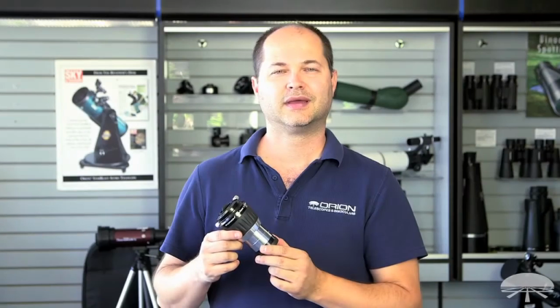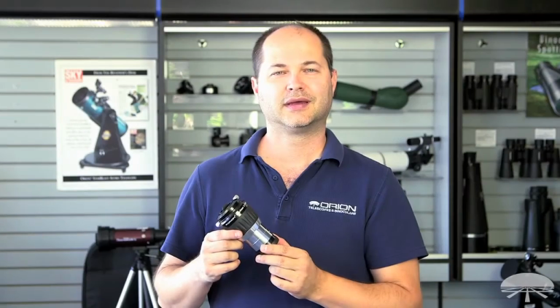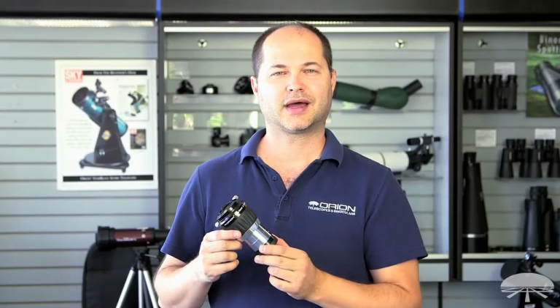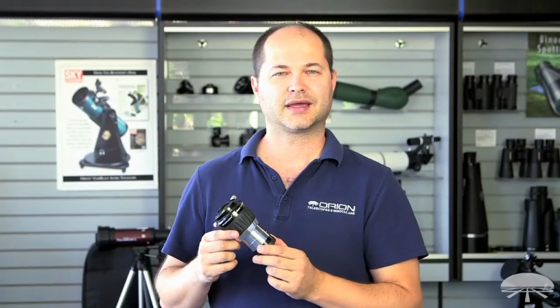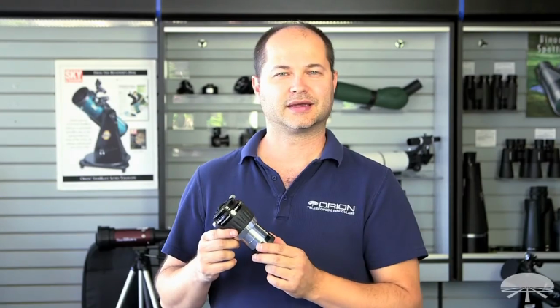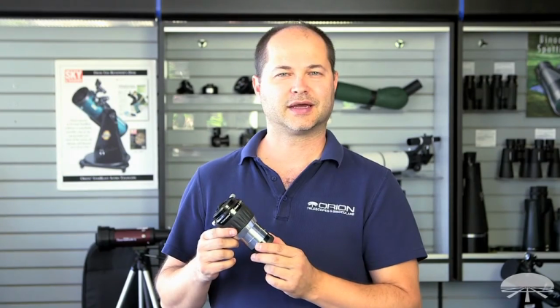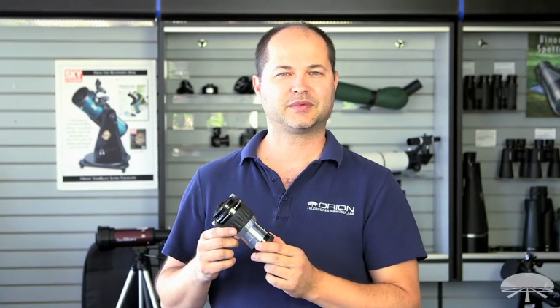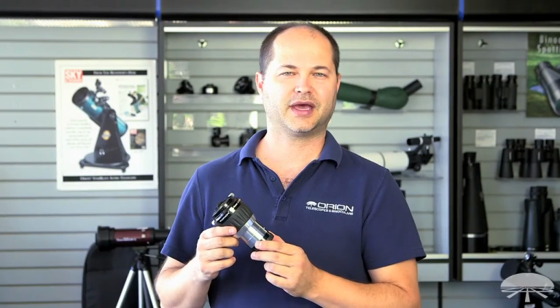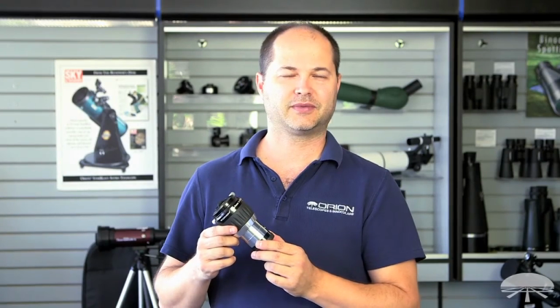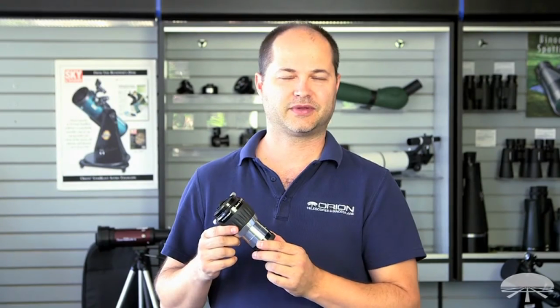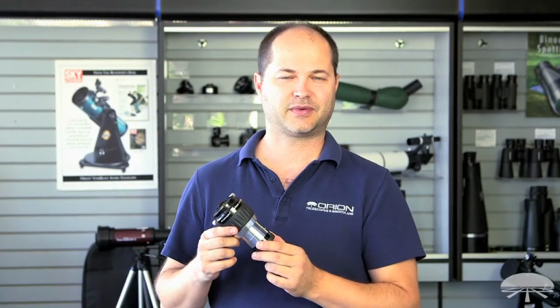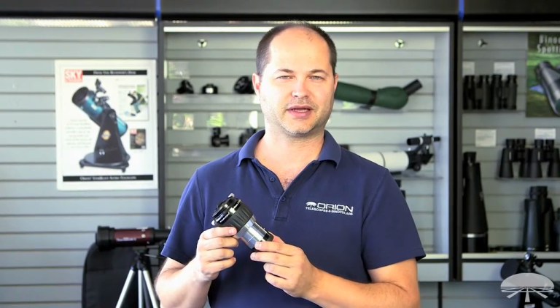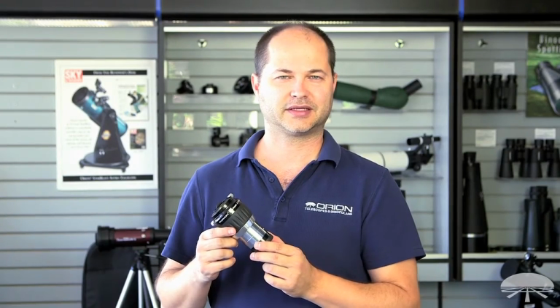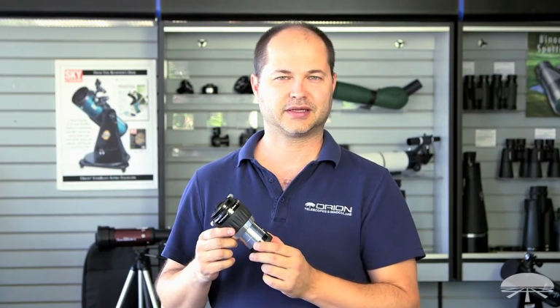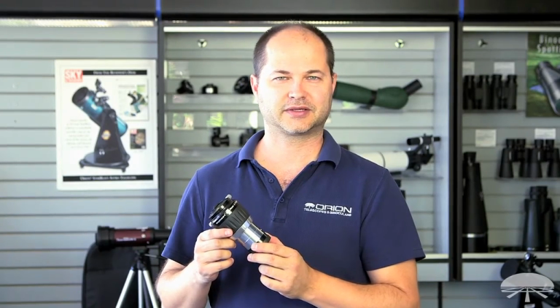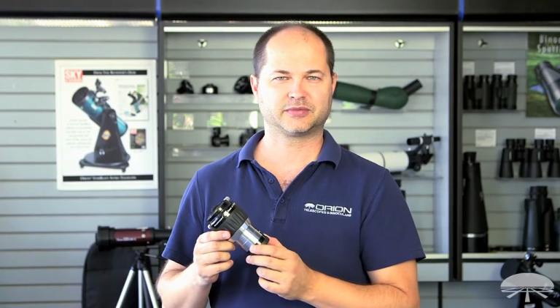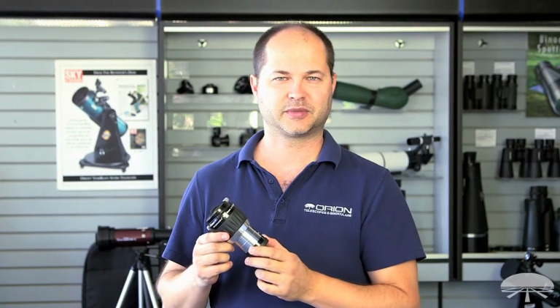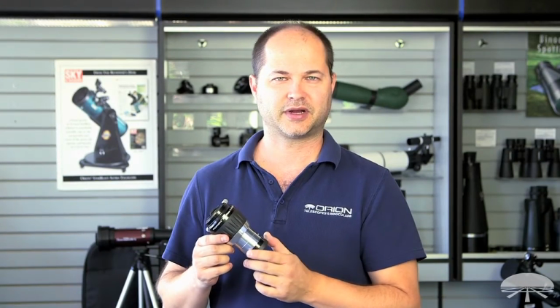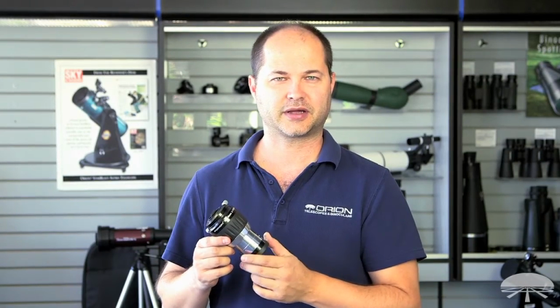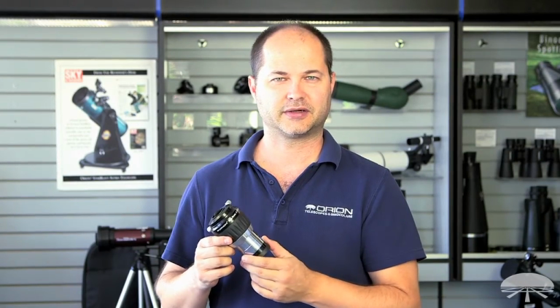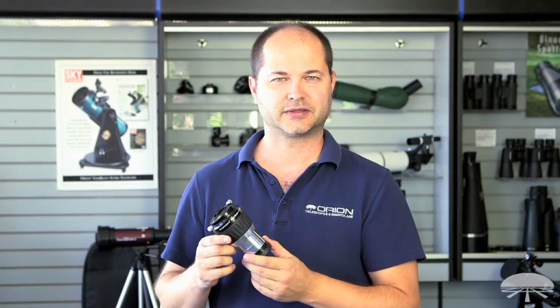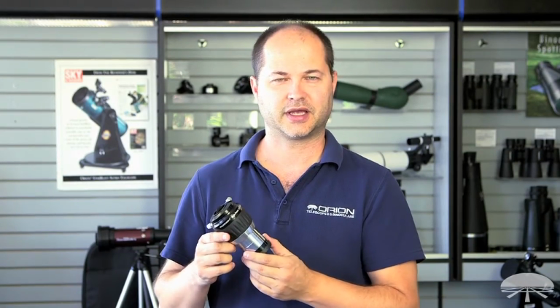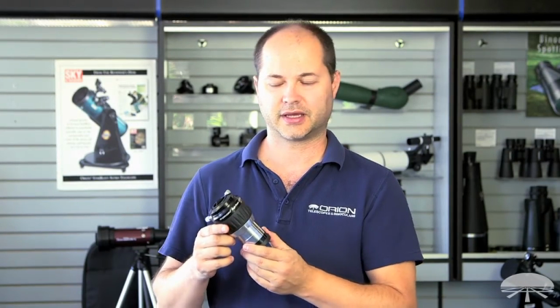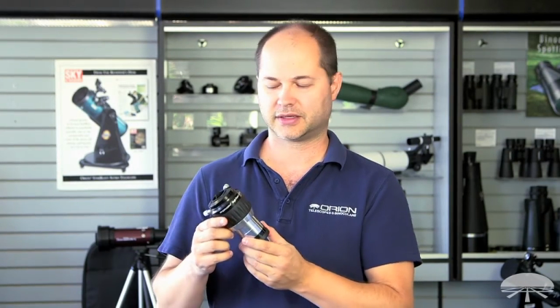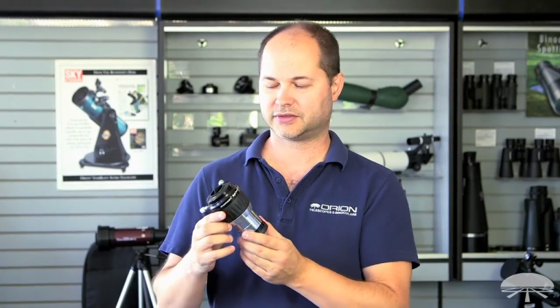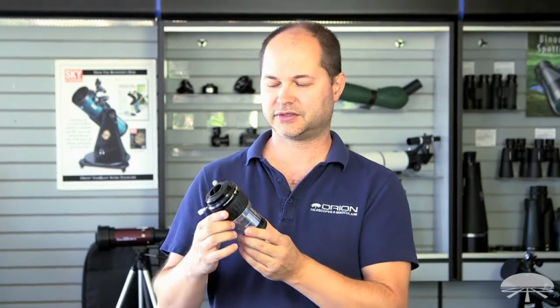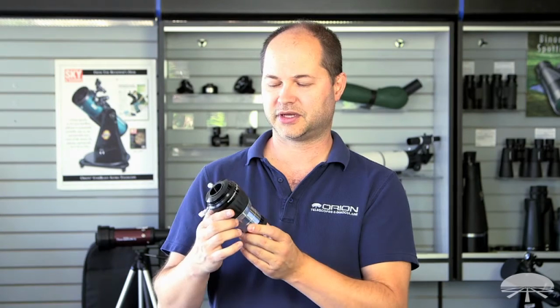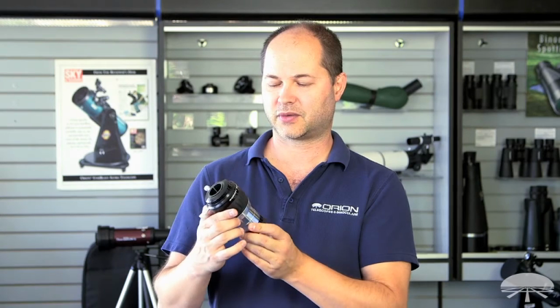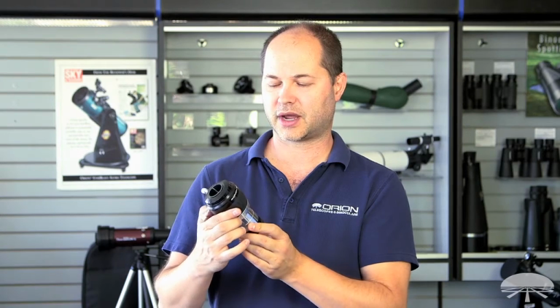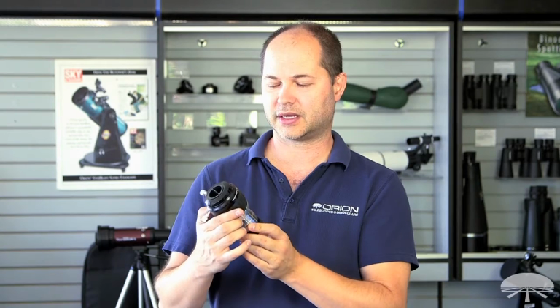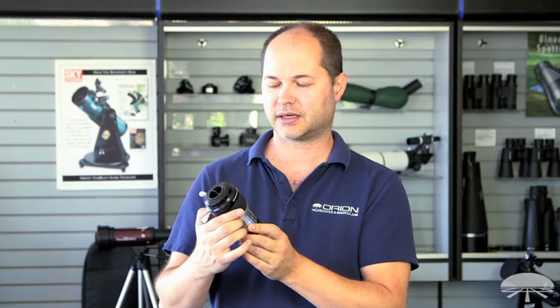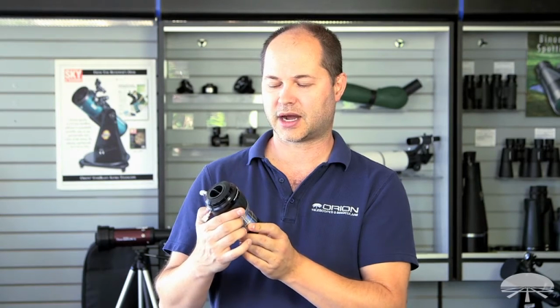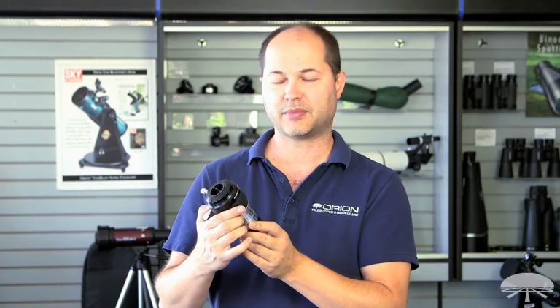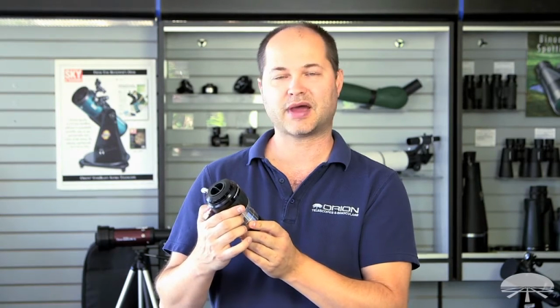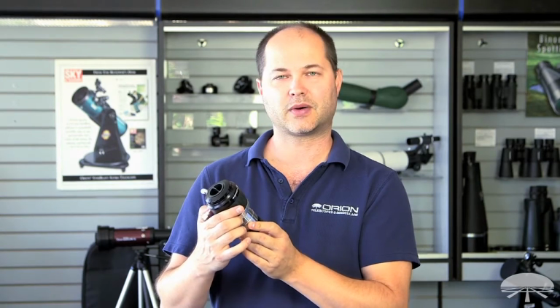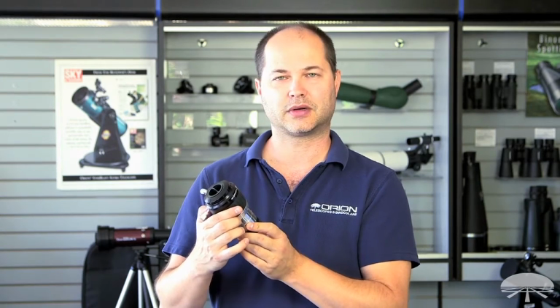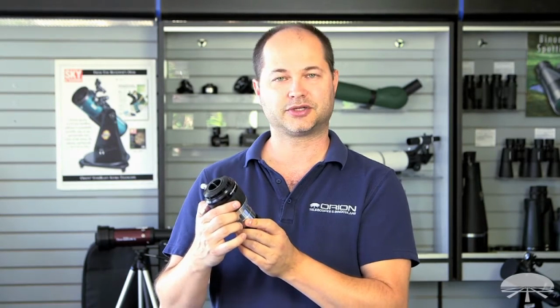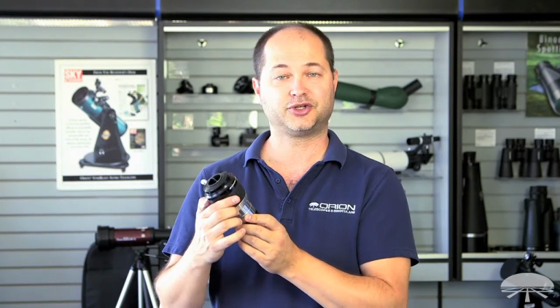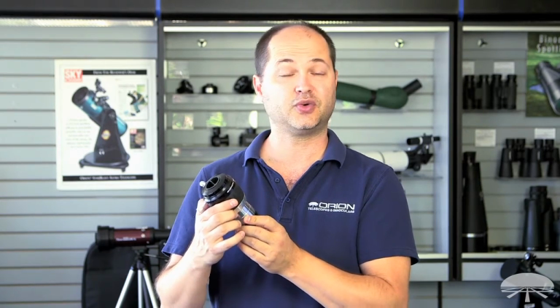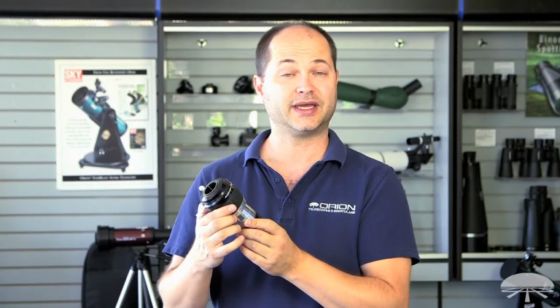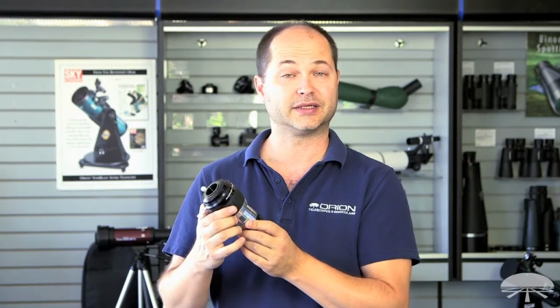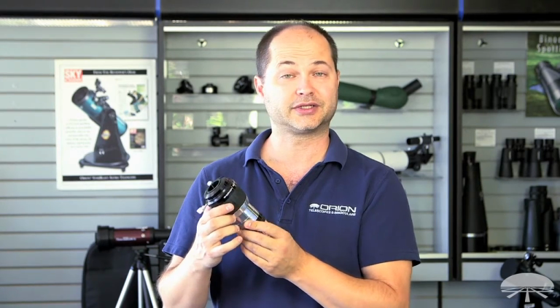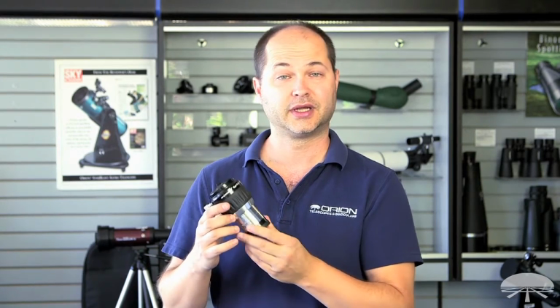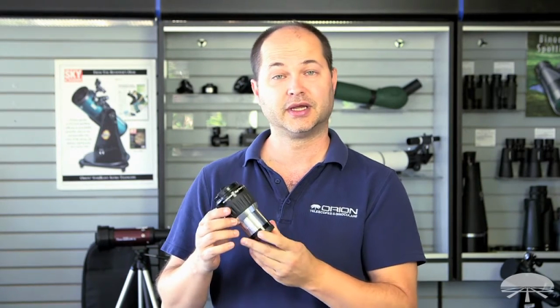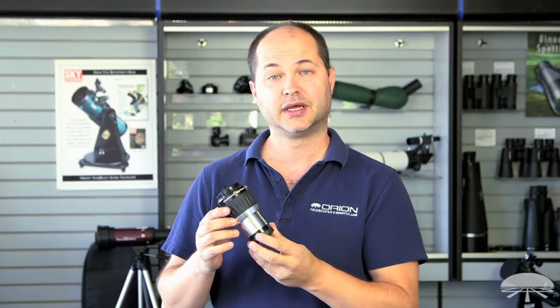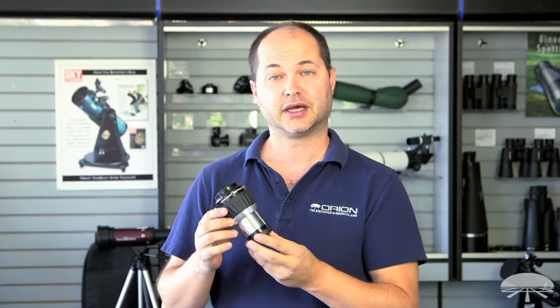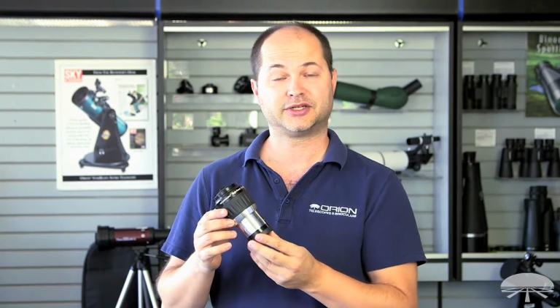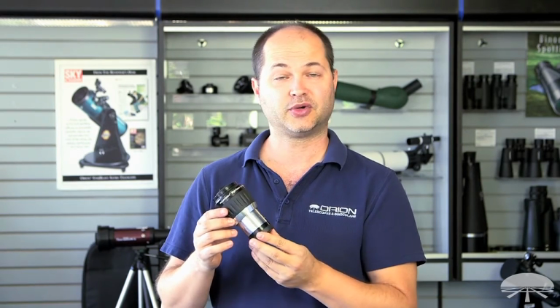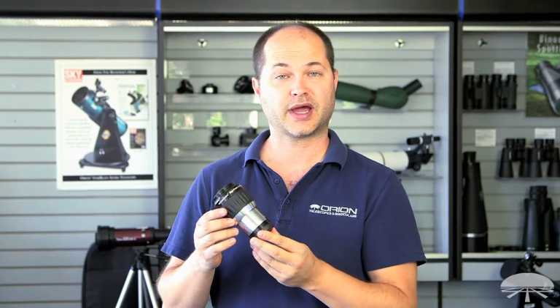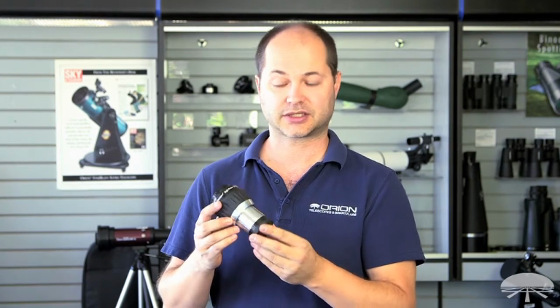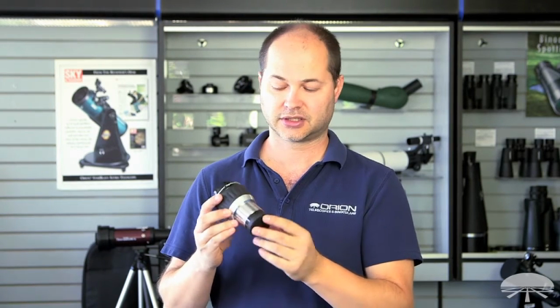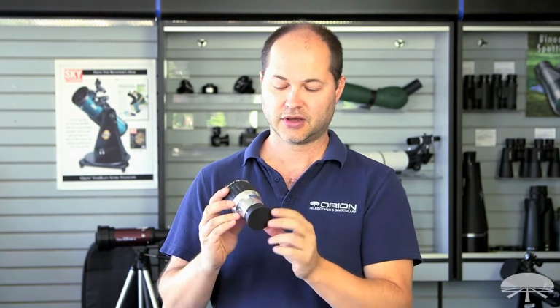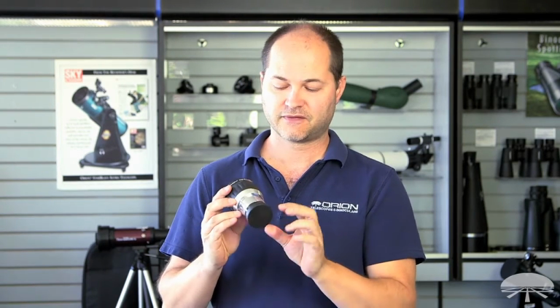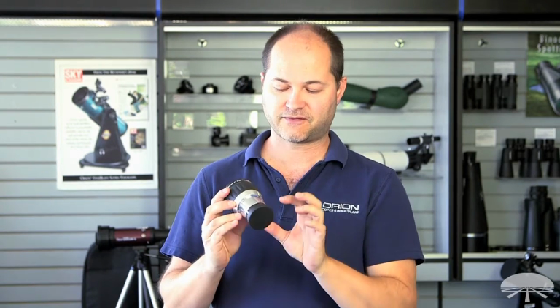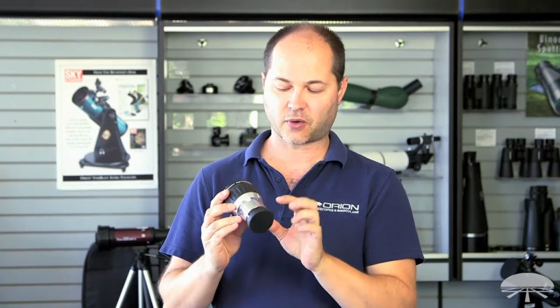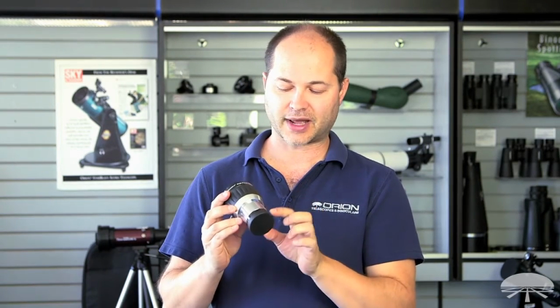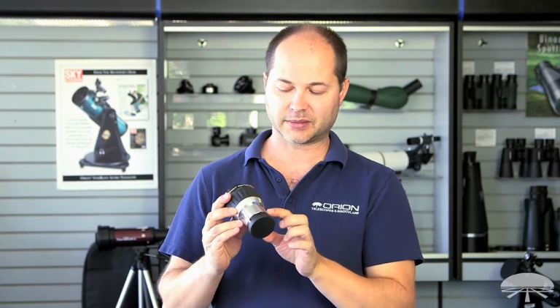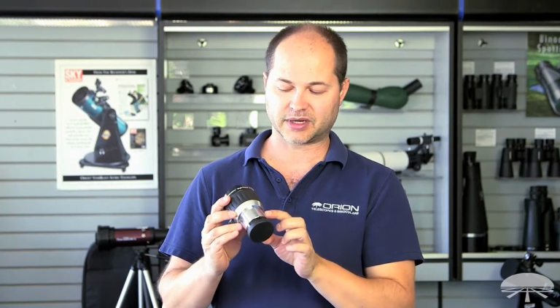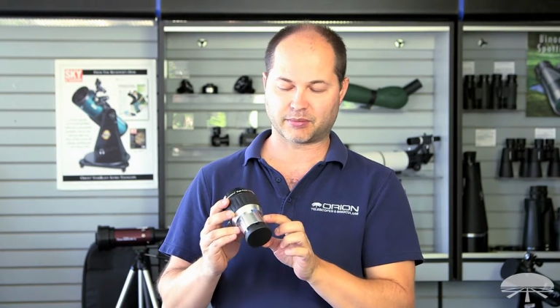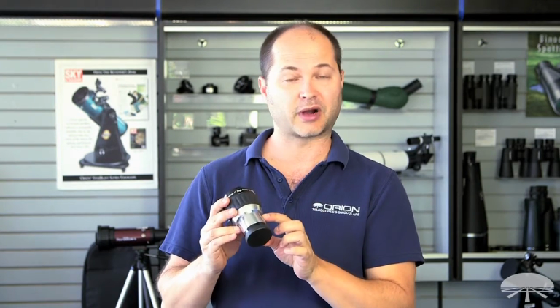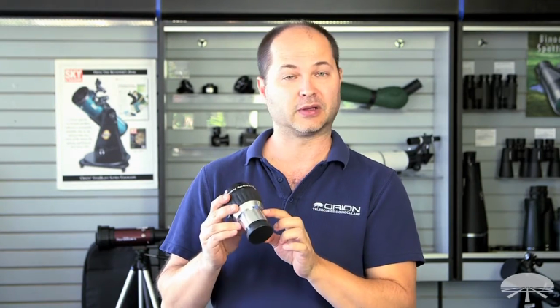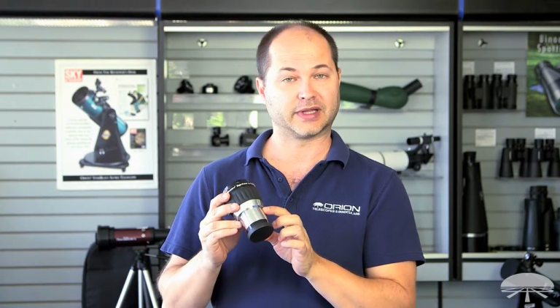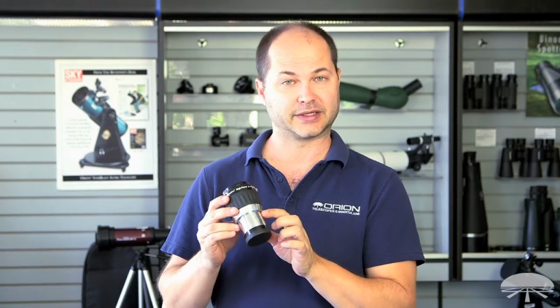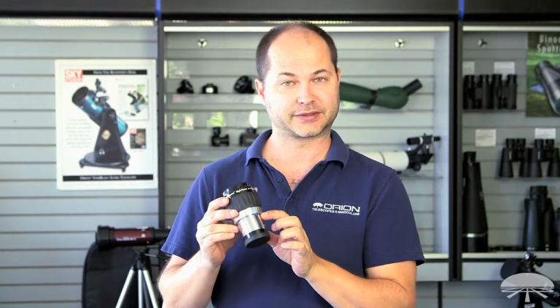Hi, I'm Ken with Orion Telescopes and Binoculars, and this is the Orion High Power 2-inch, 2x, four-element Barlow lens.